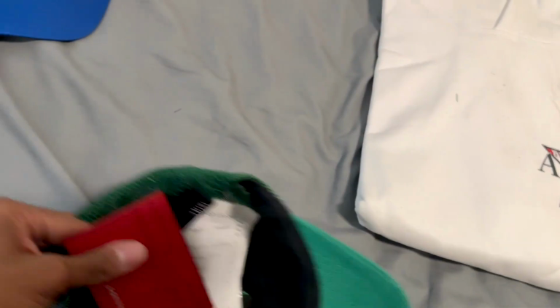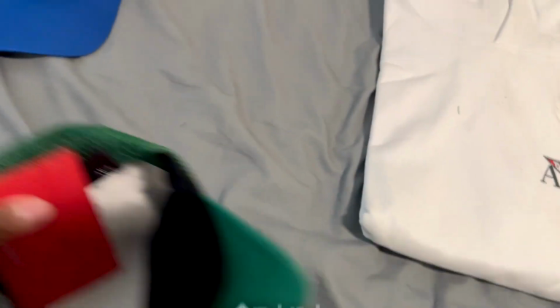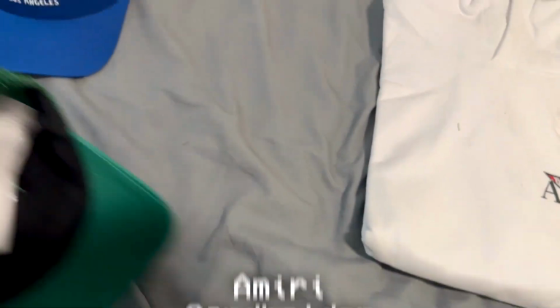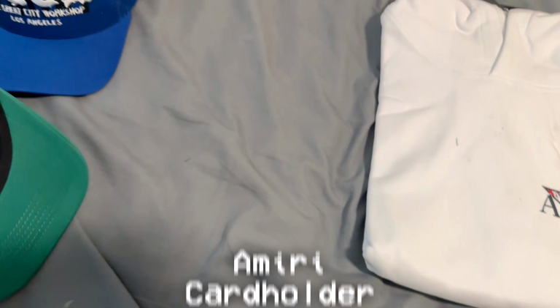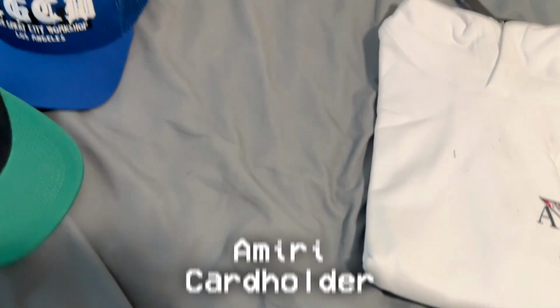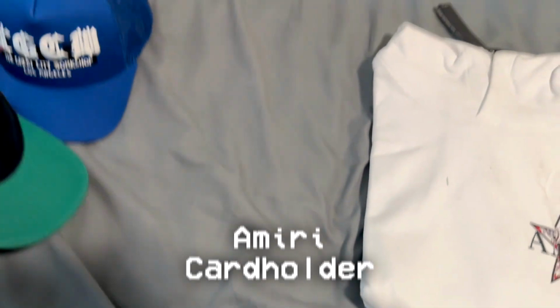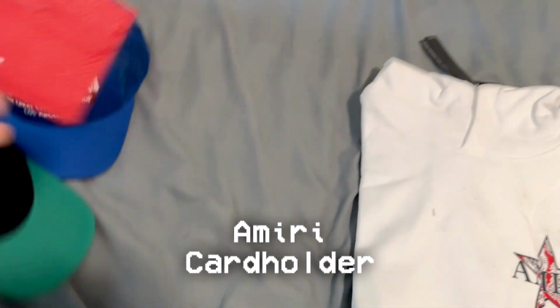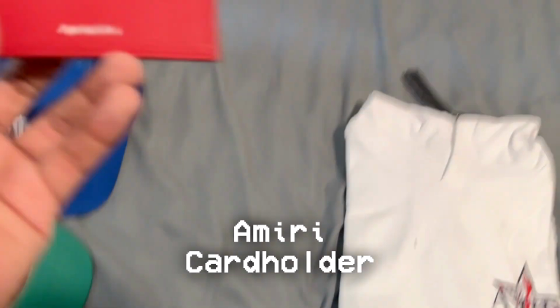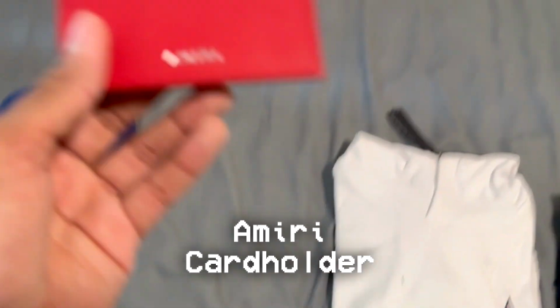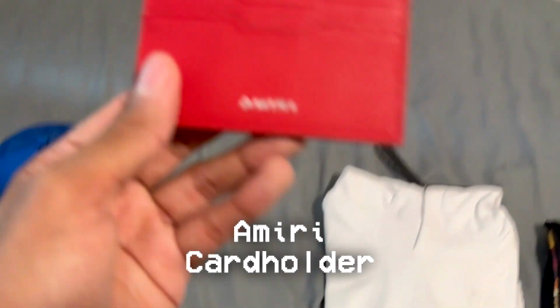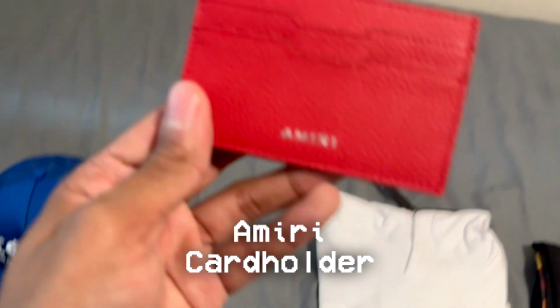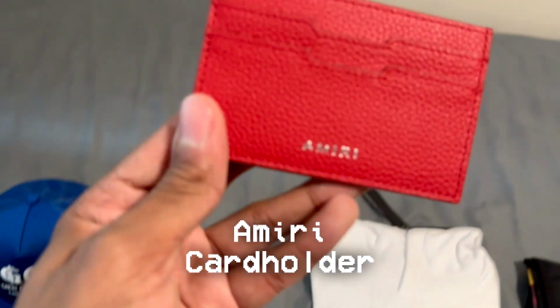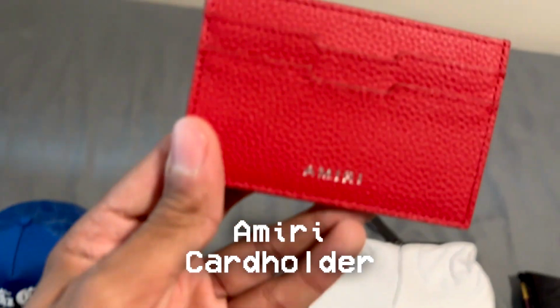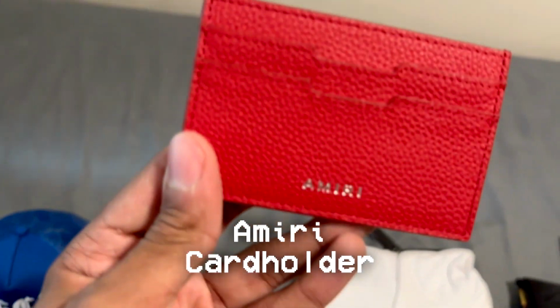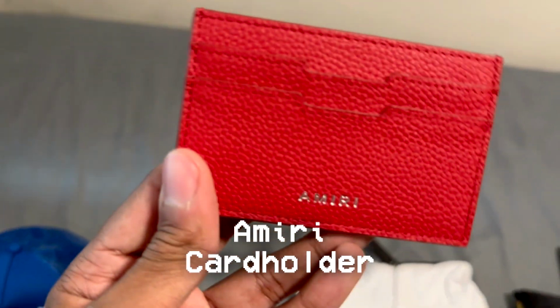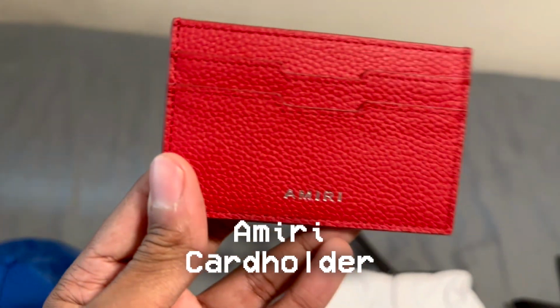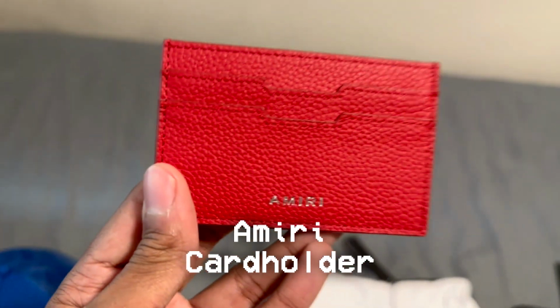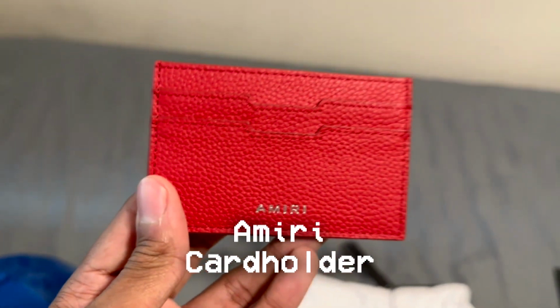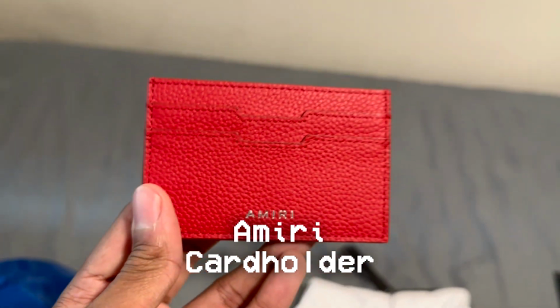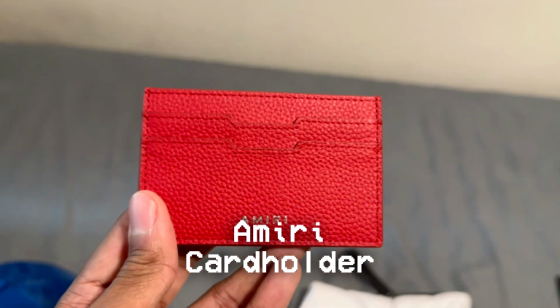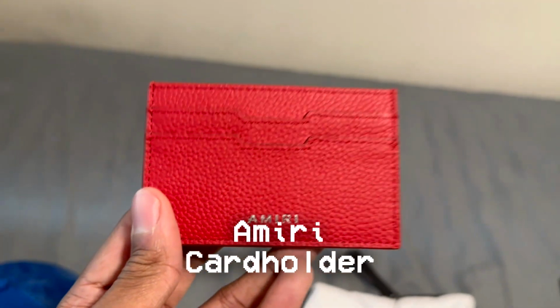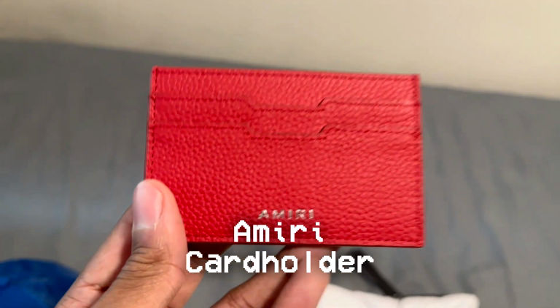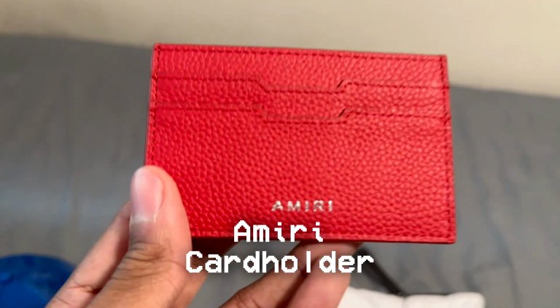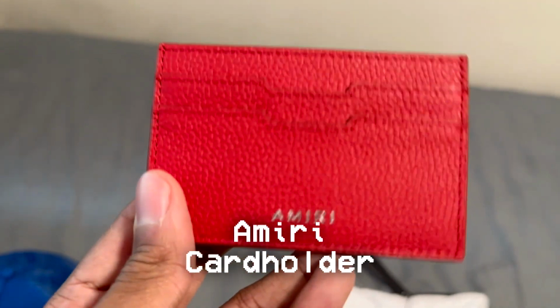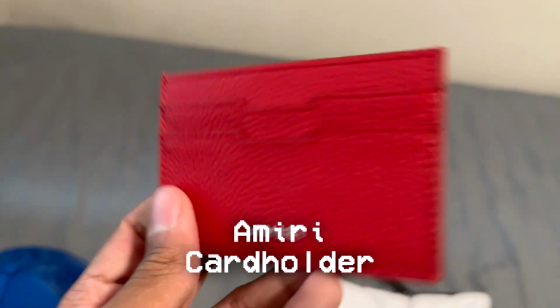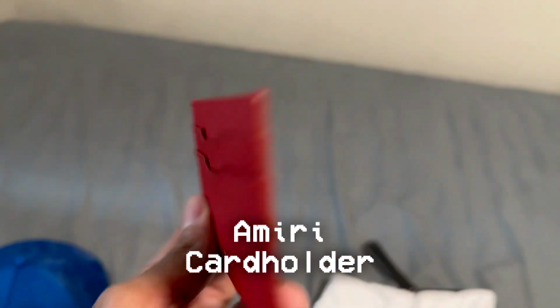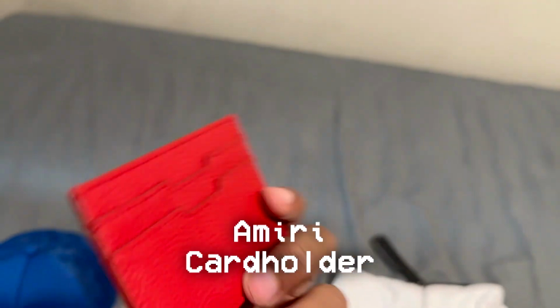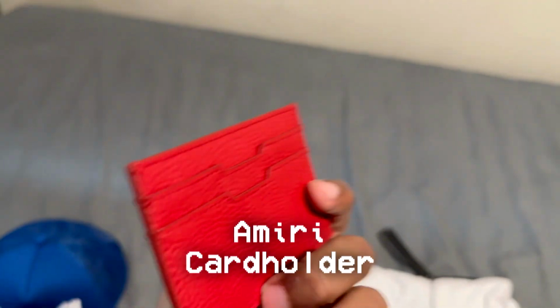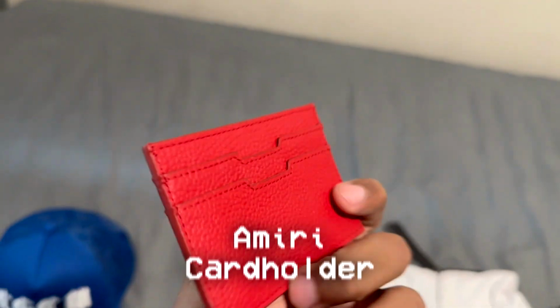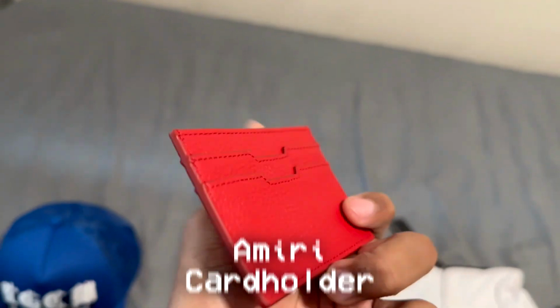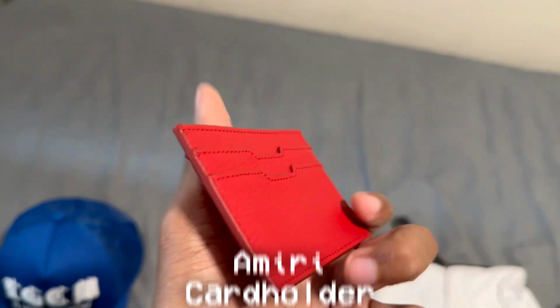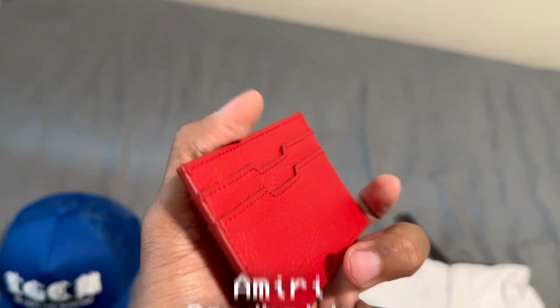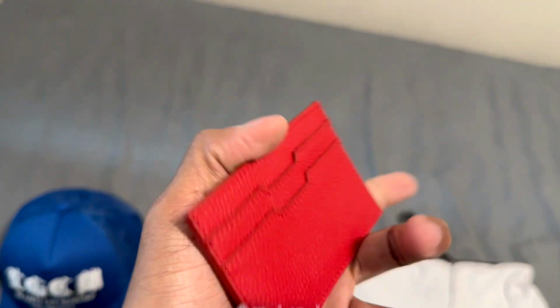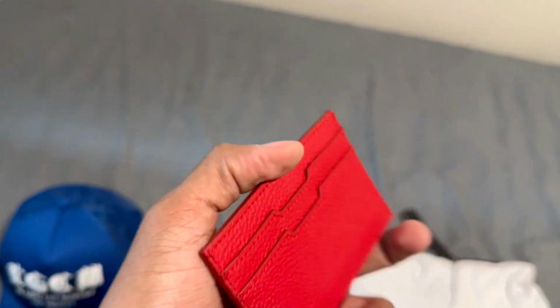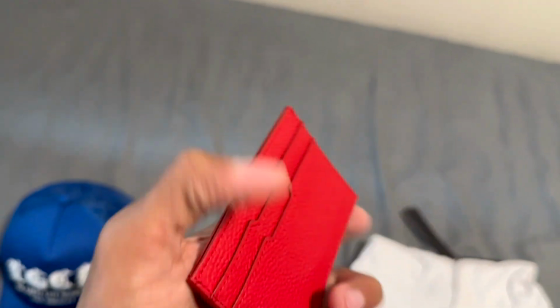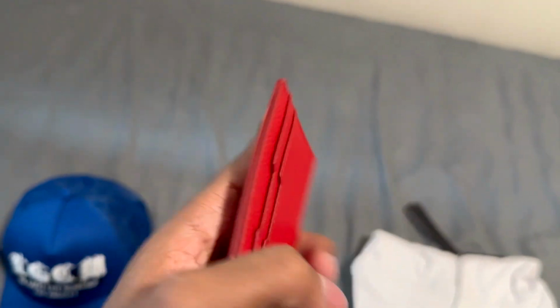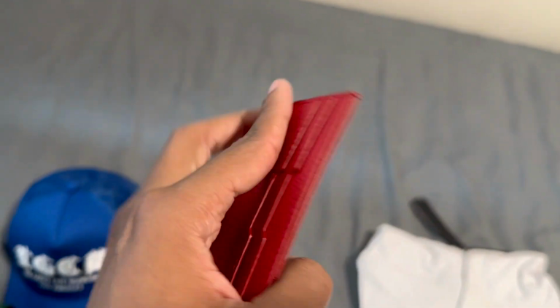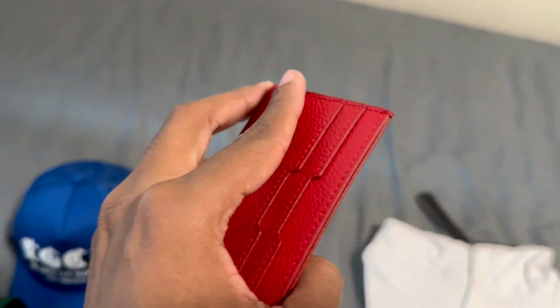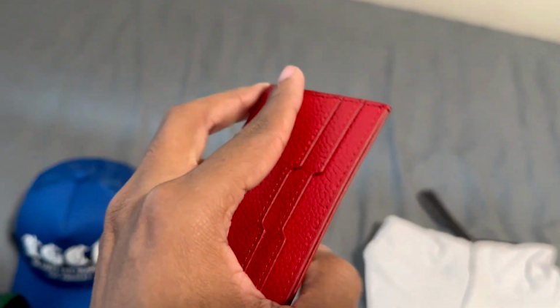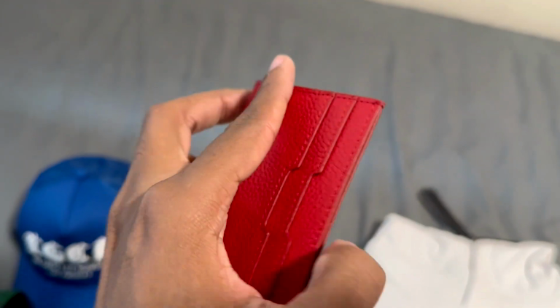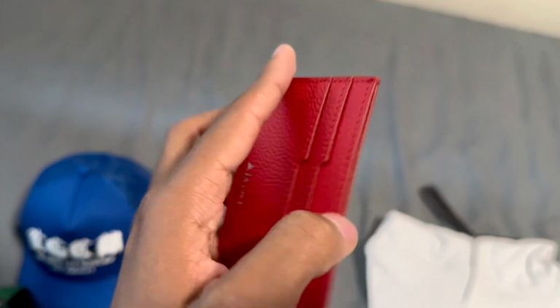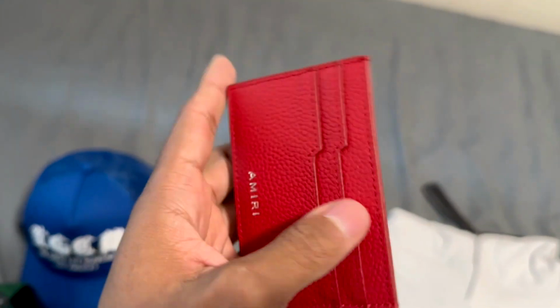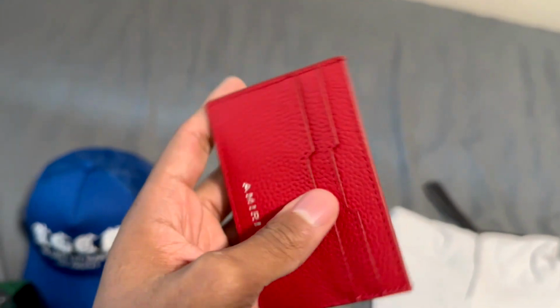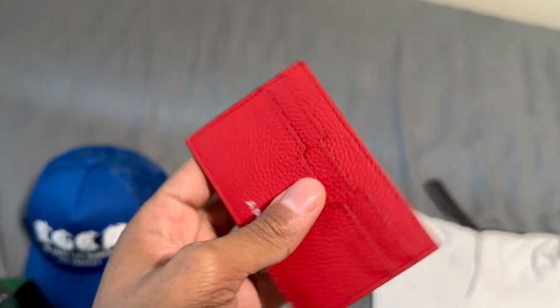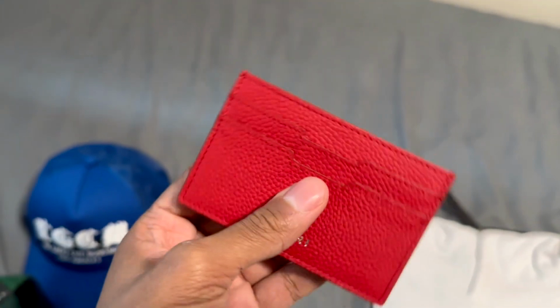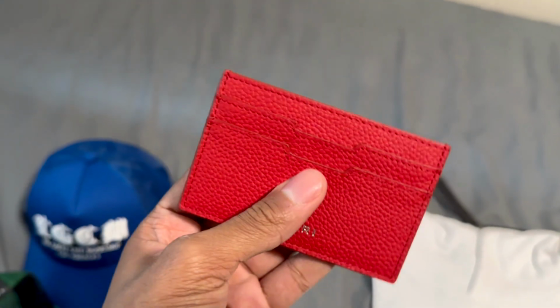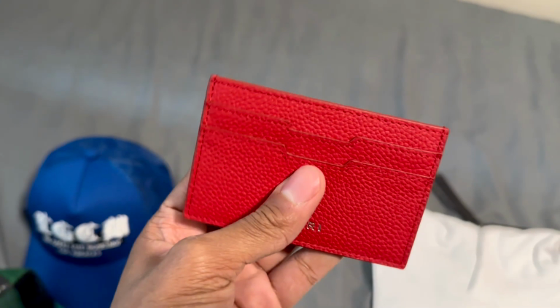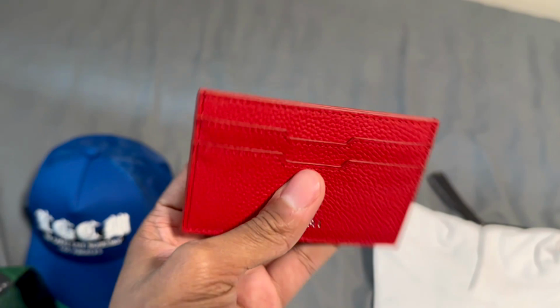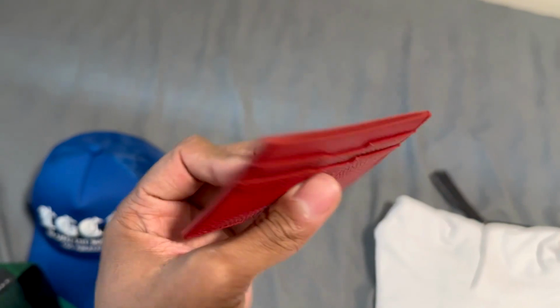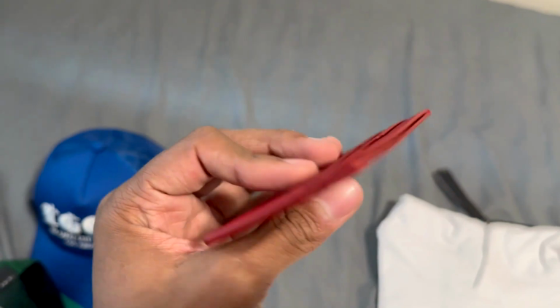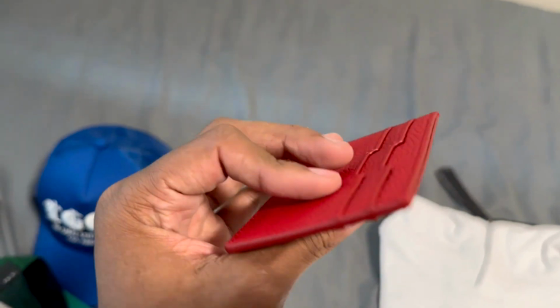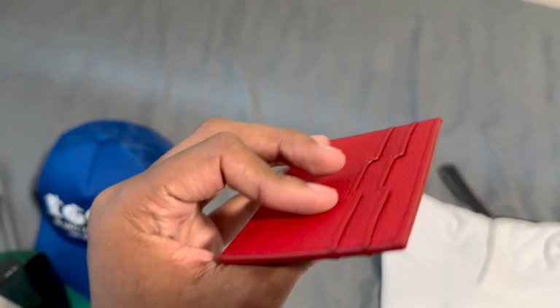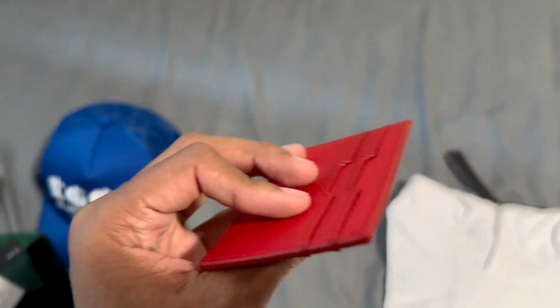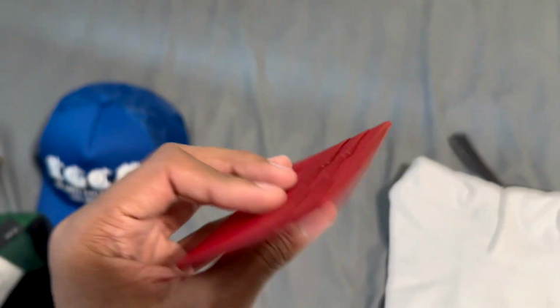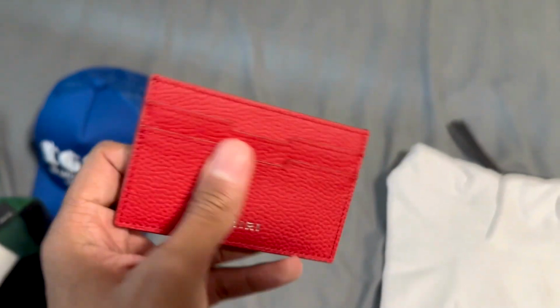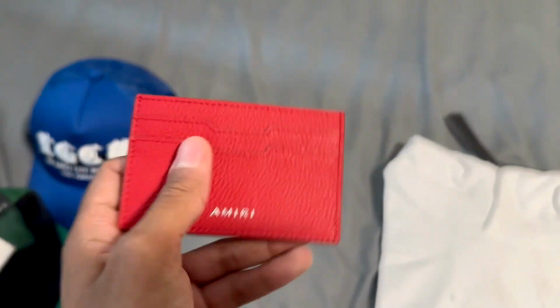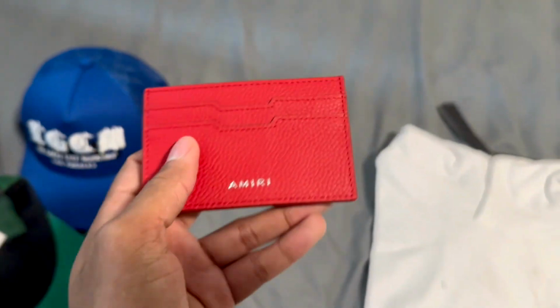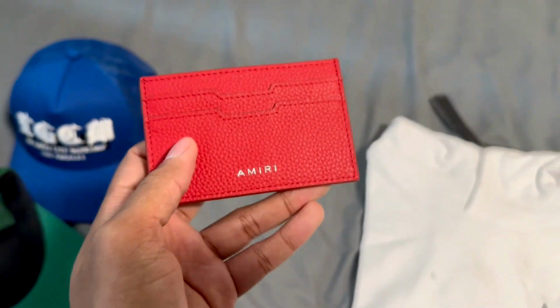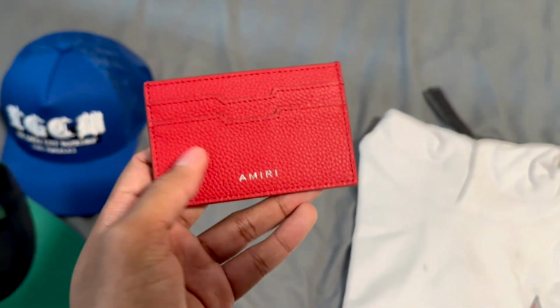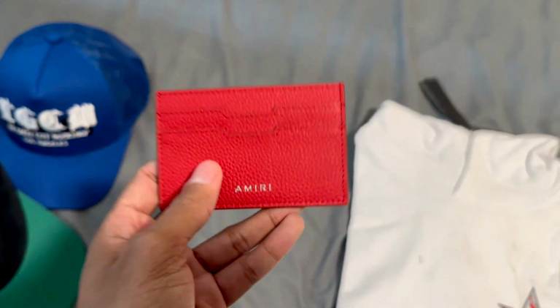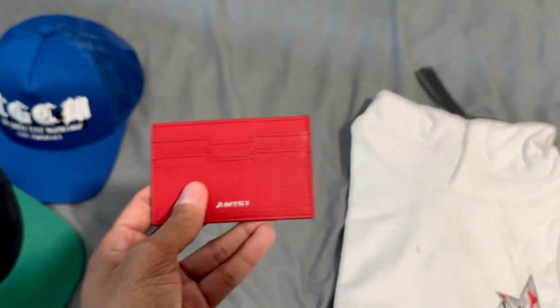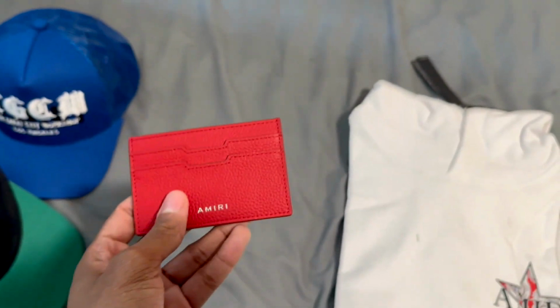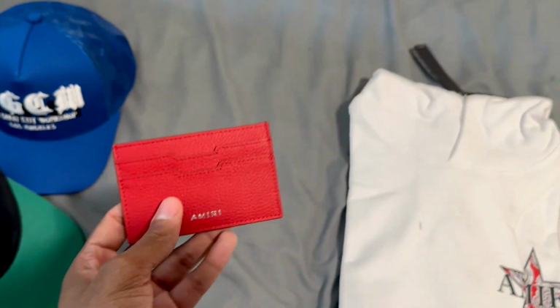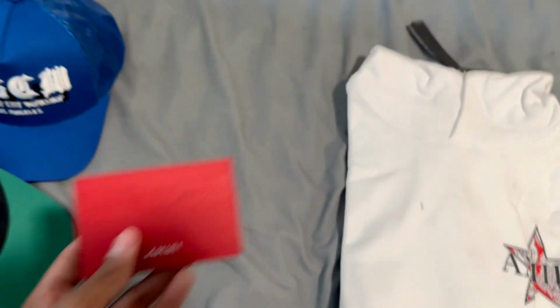Next, we have a card holder that says Amiri. Nothing too crazy — just put your little debit cards in here so you don't have a big bulky wallet.